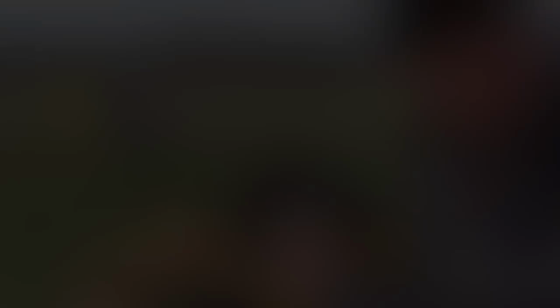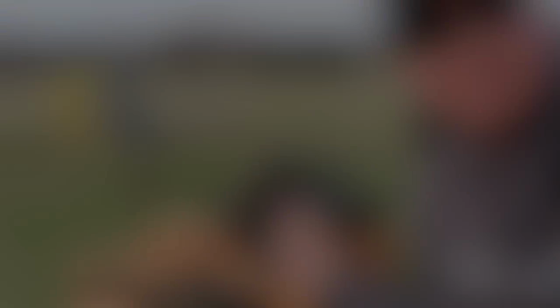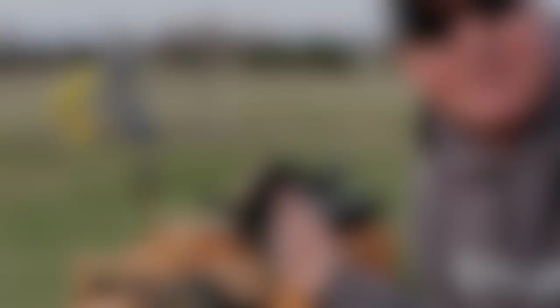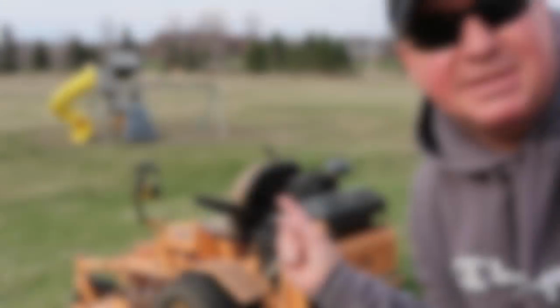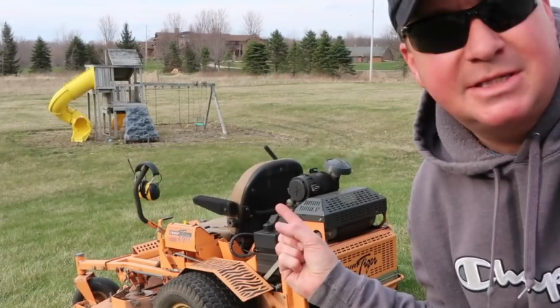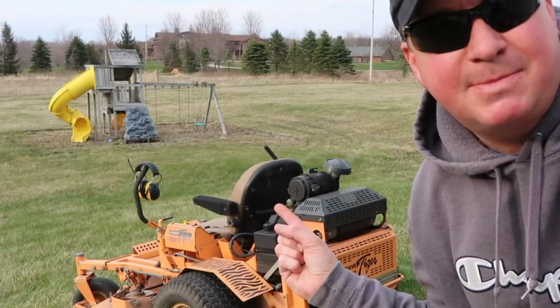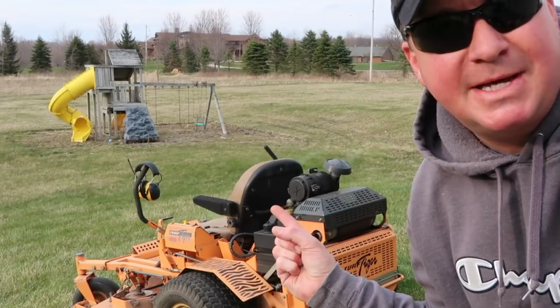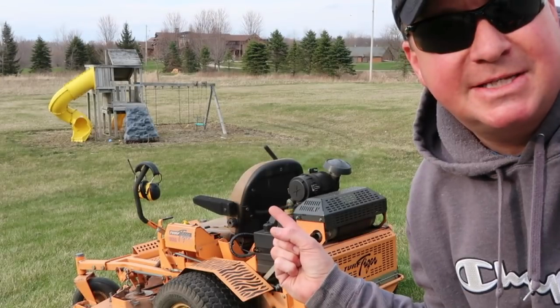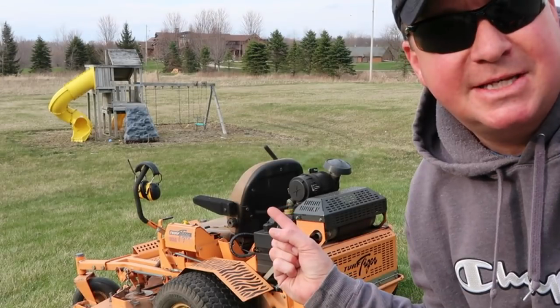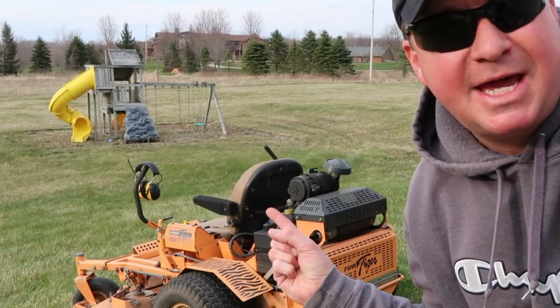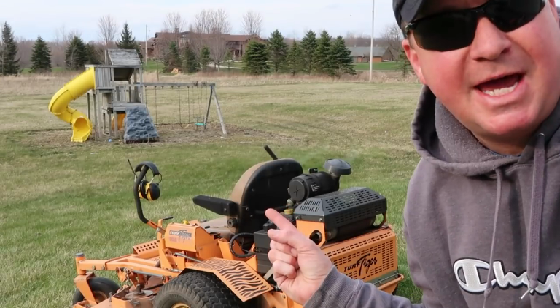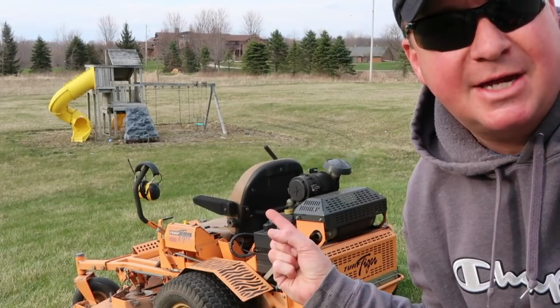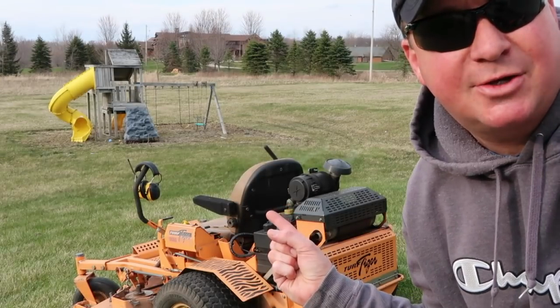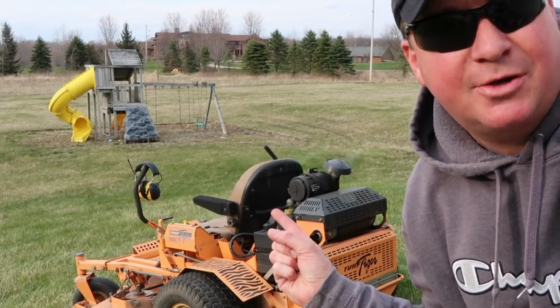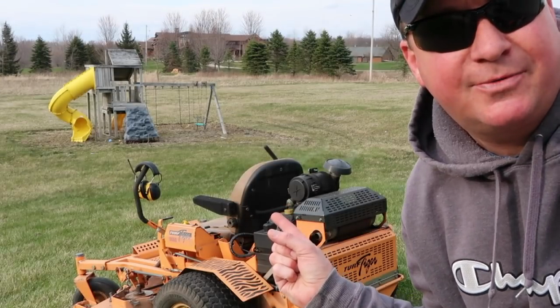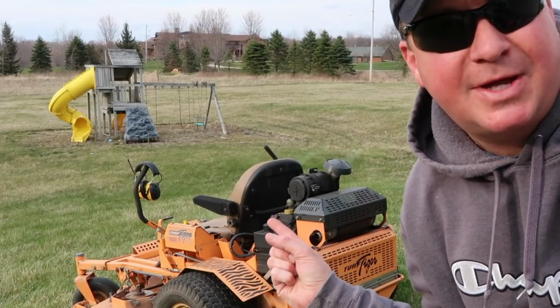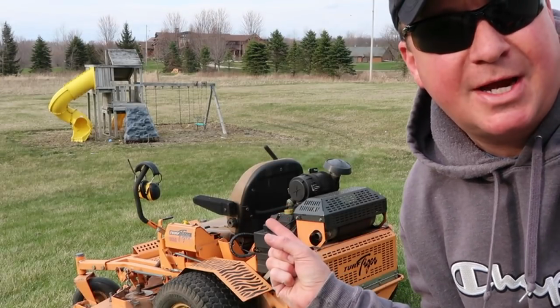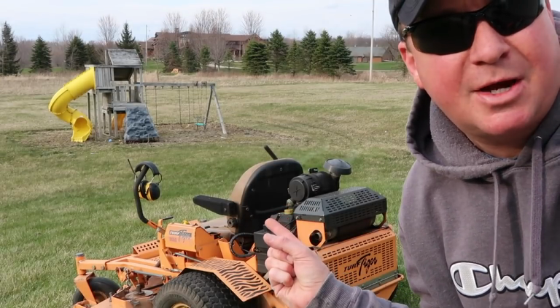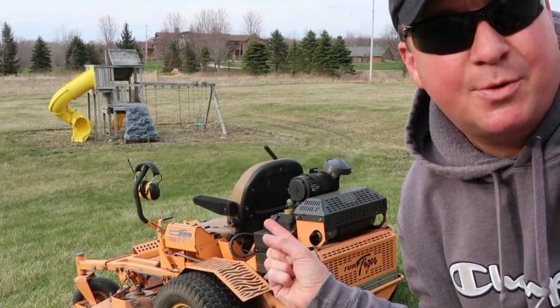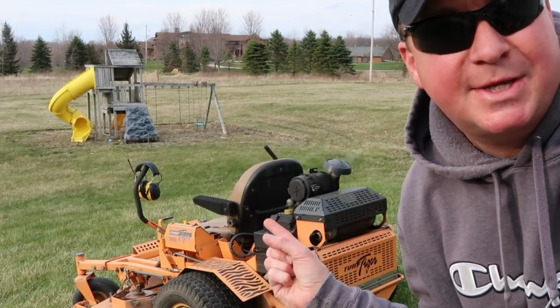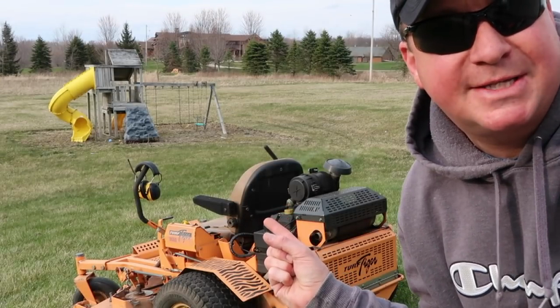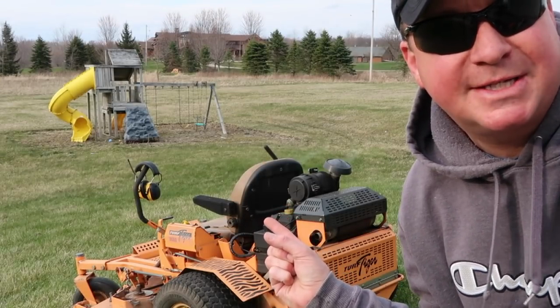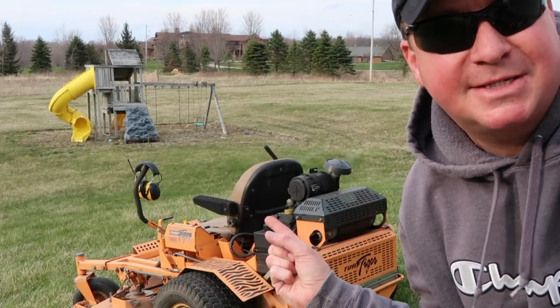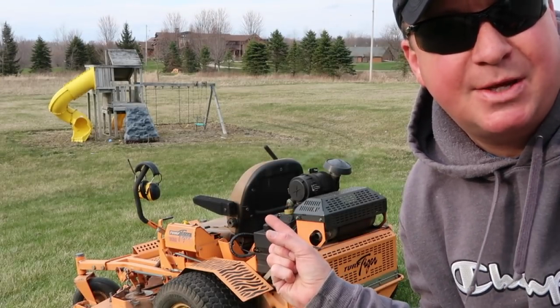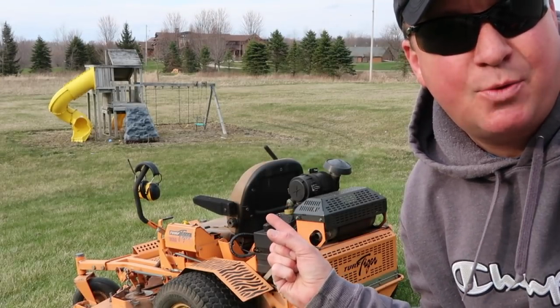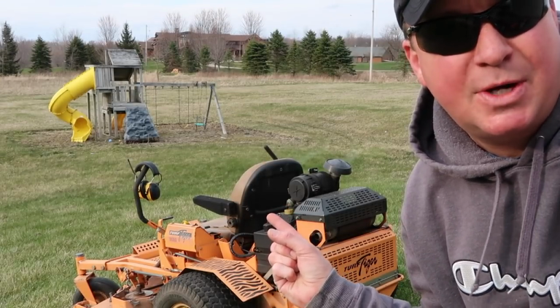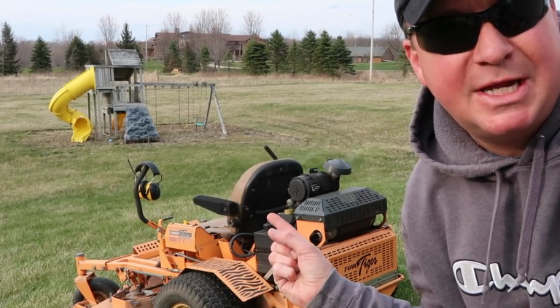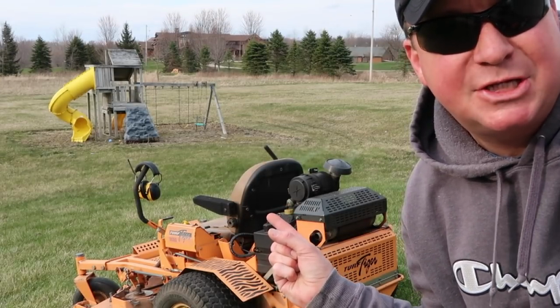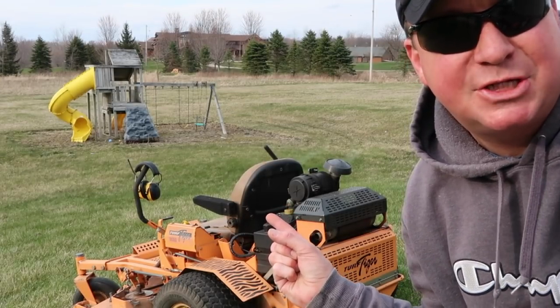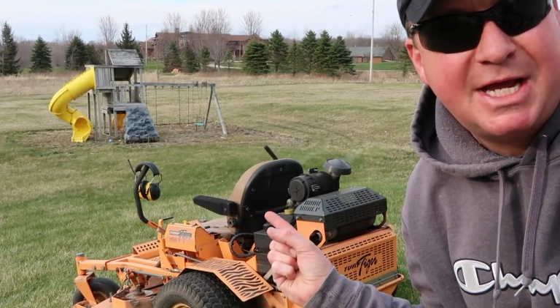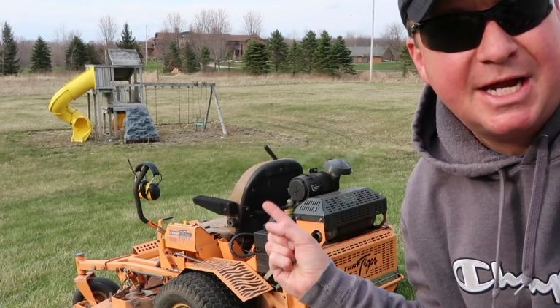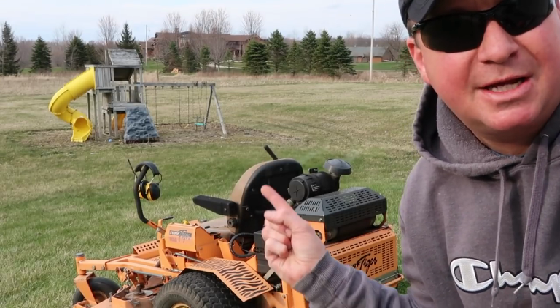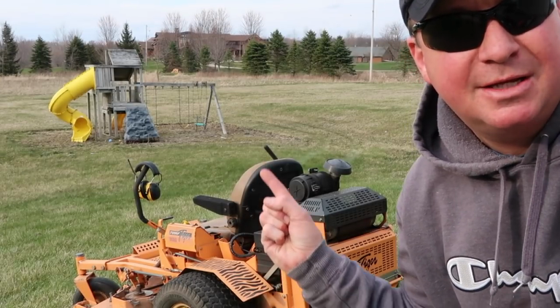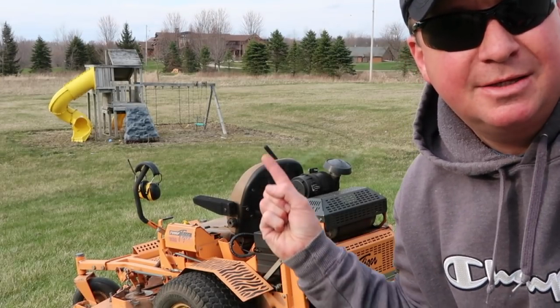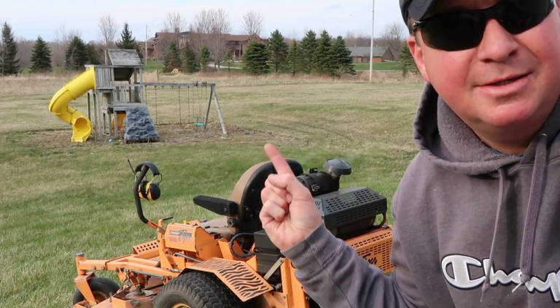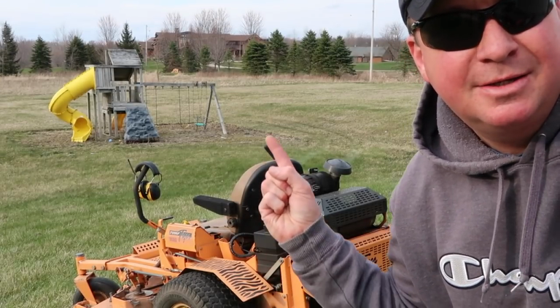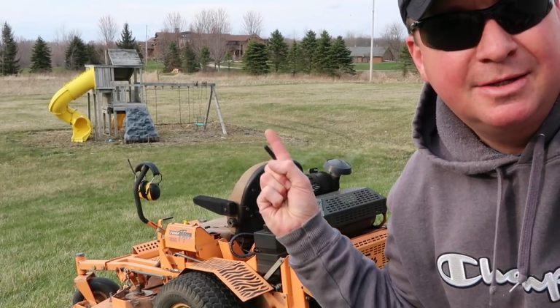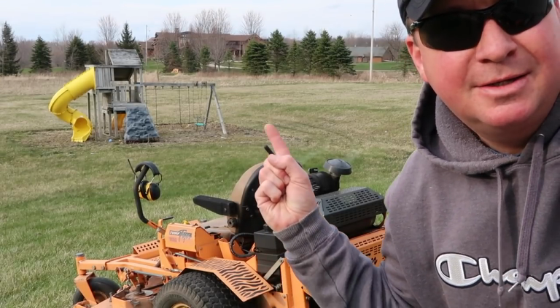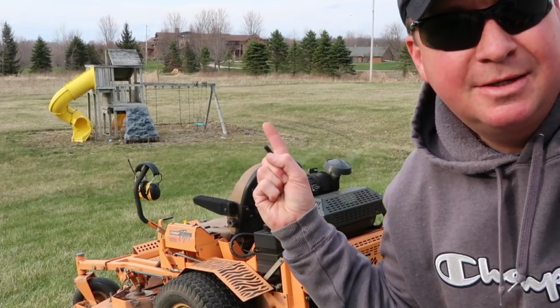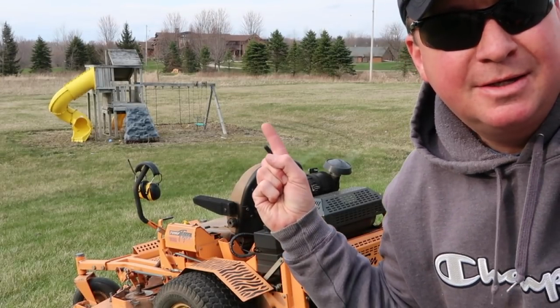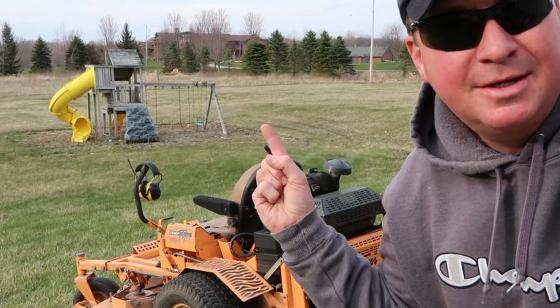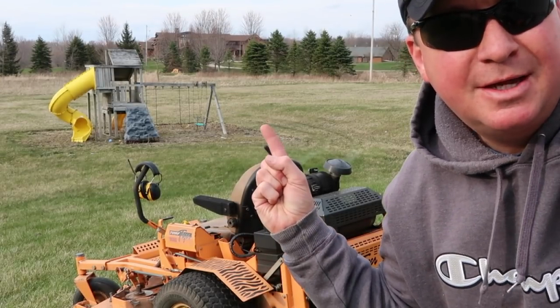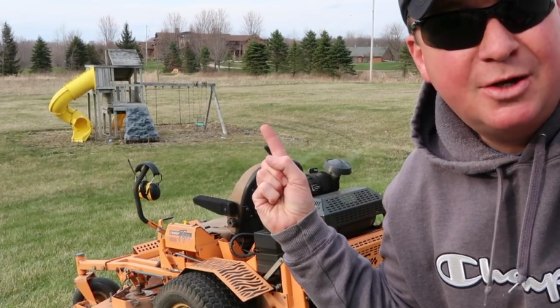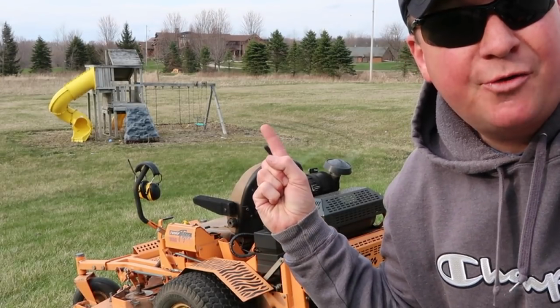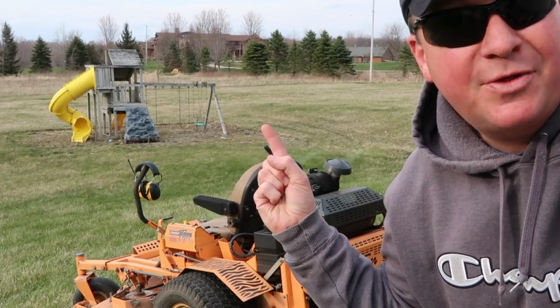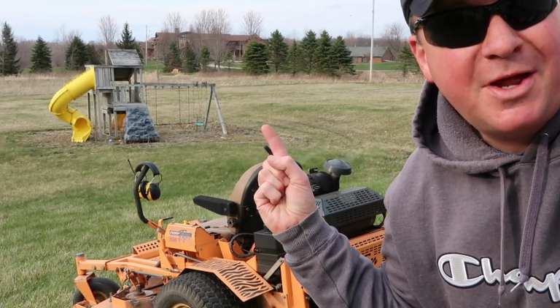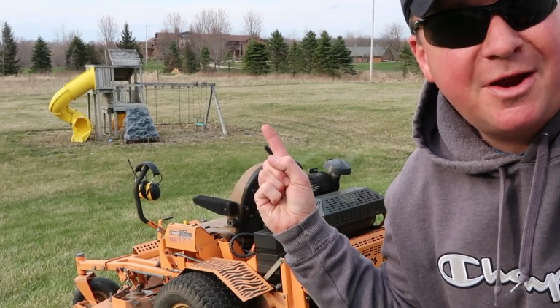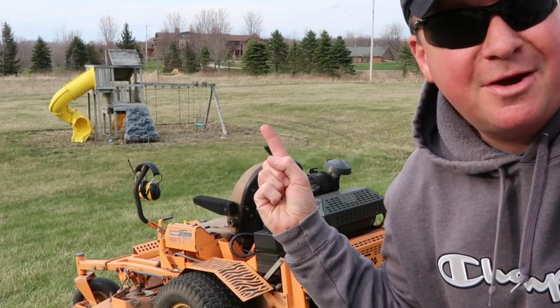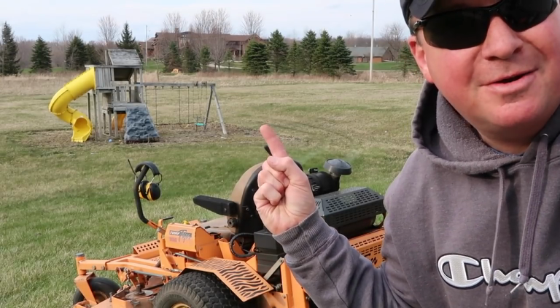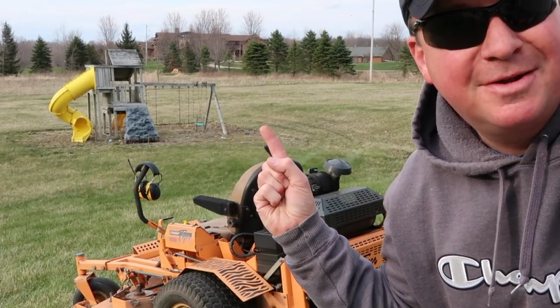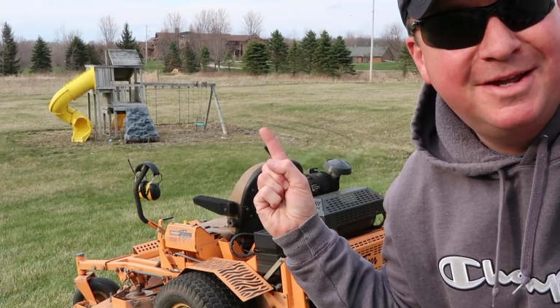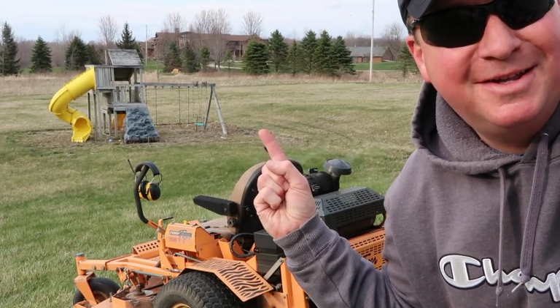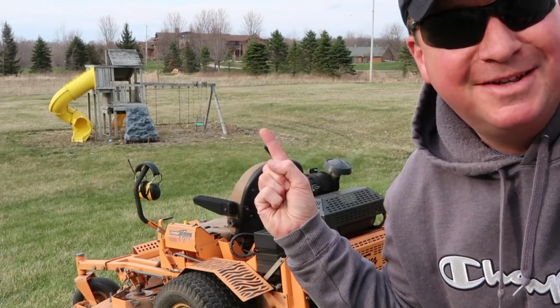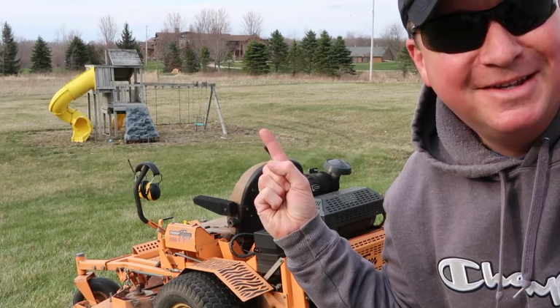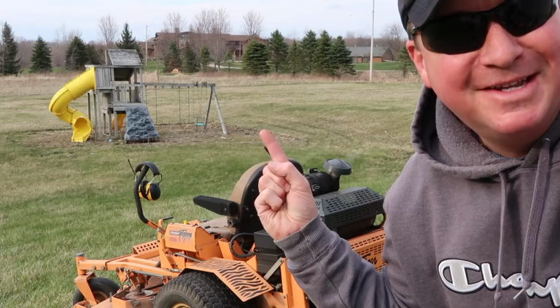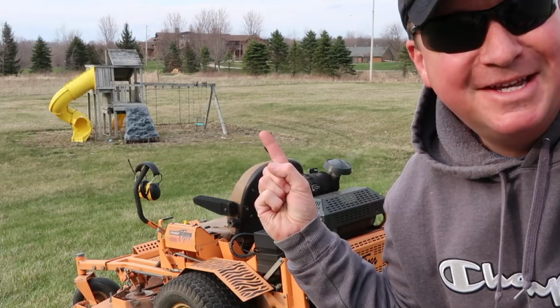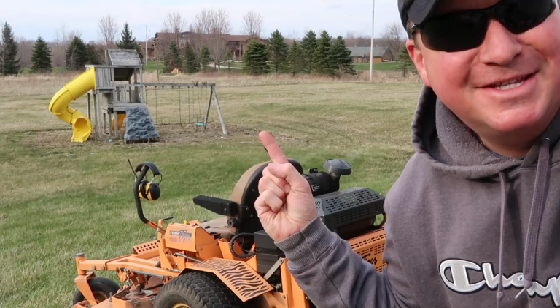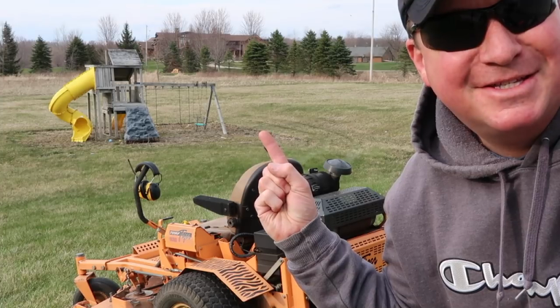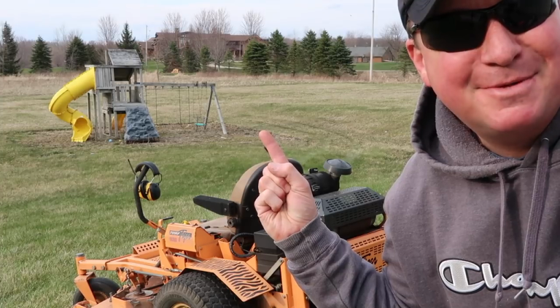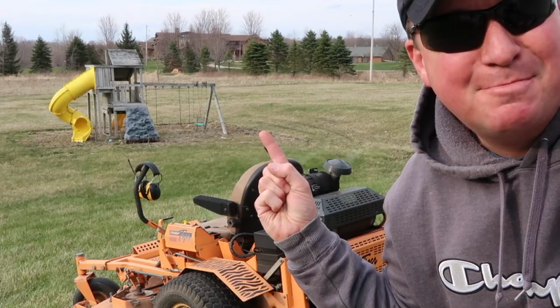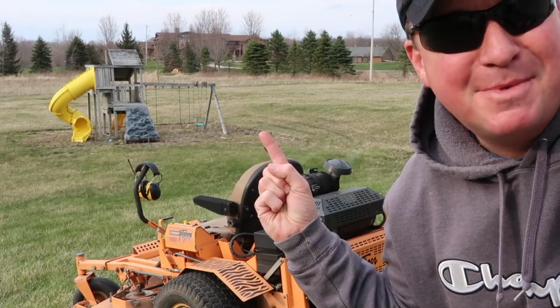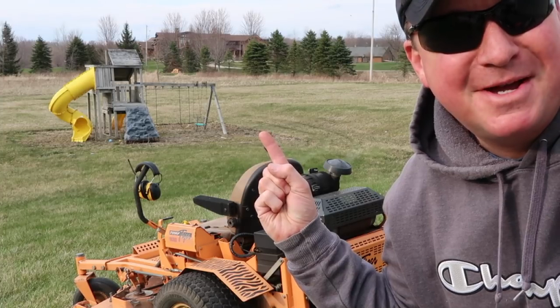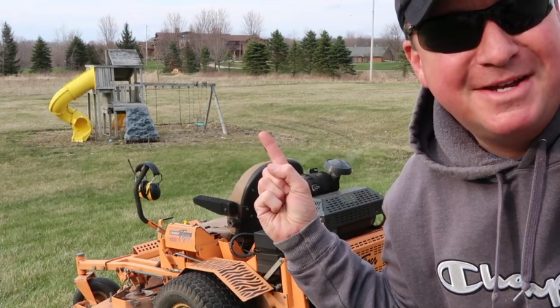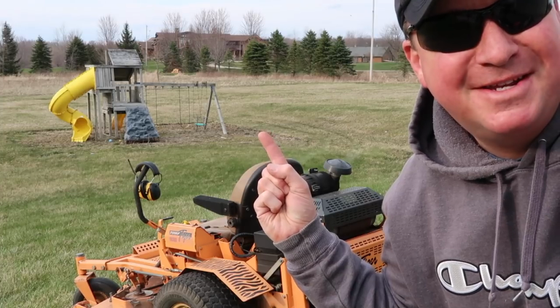This is my Scag Turf Tiger with a 61-inch deck, and over there is some mud.